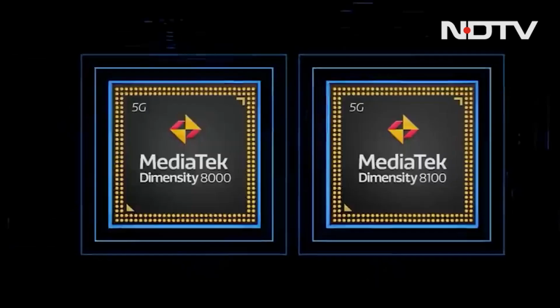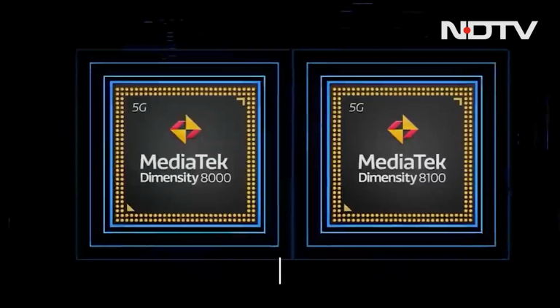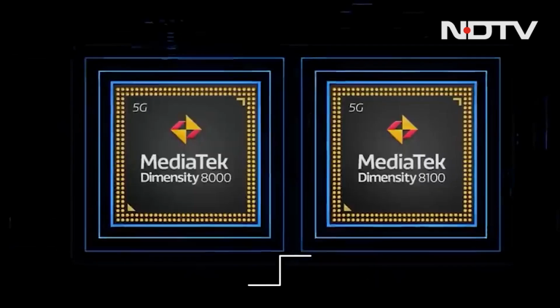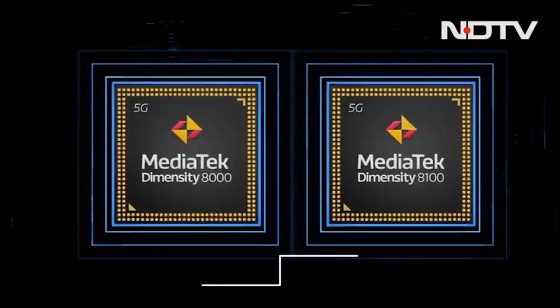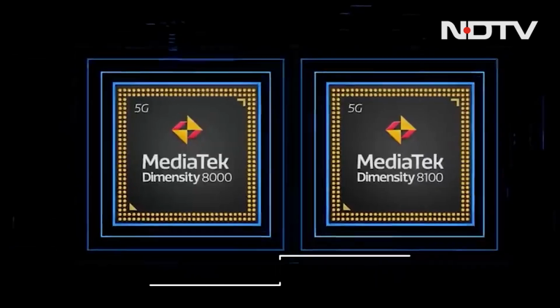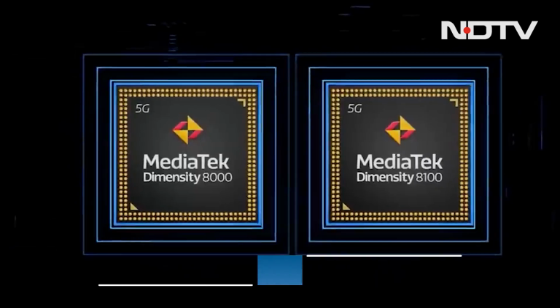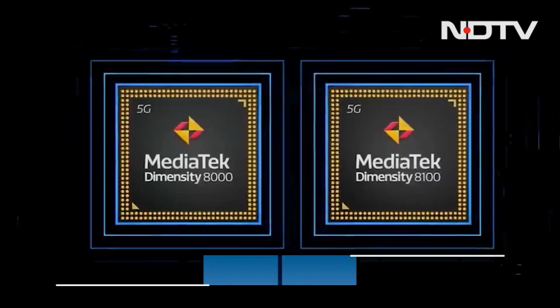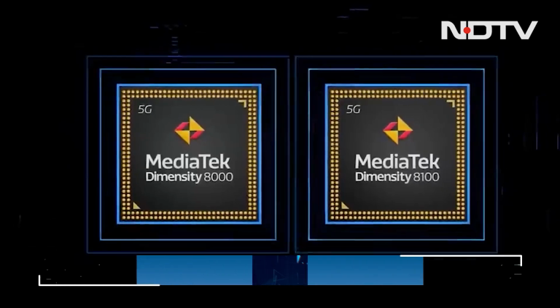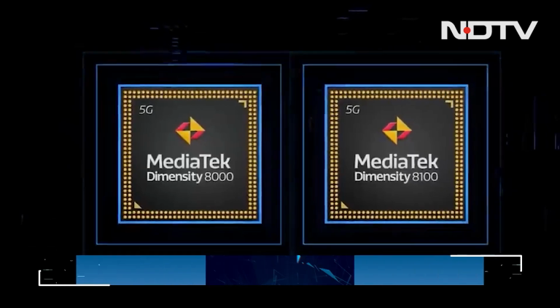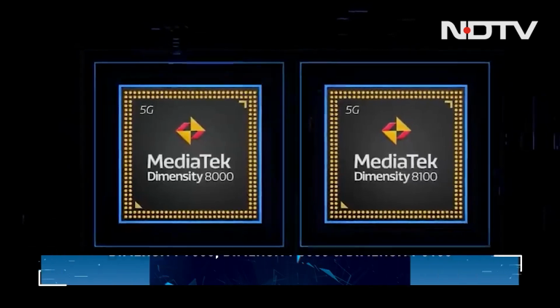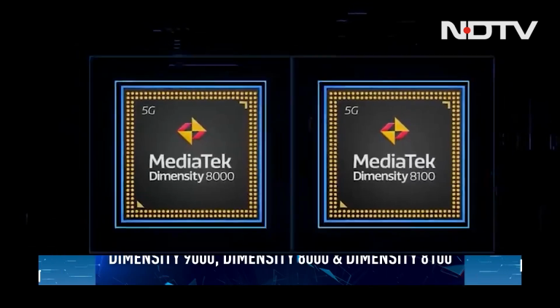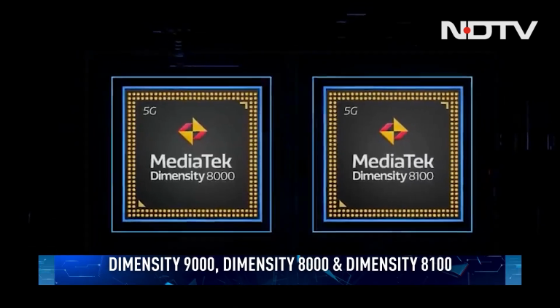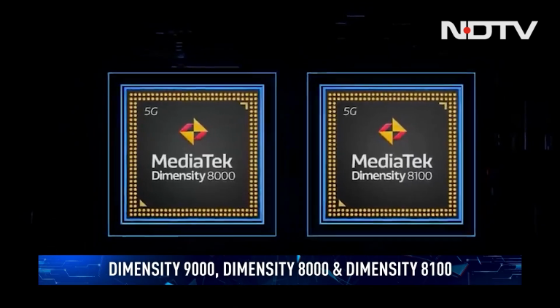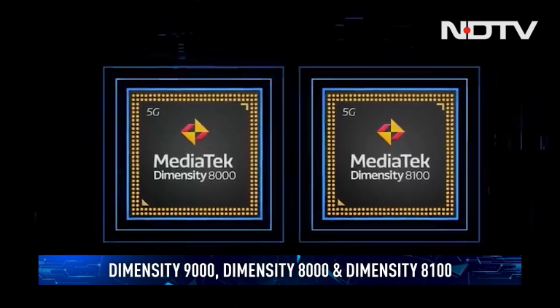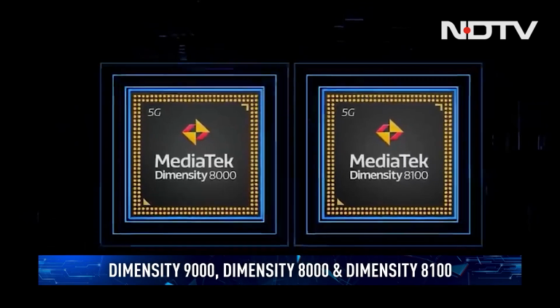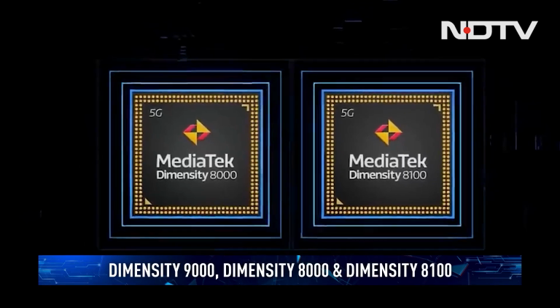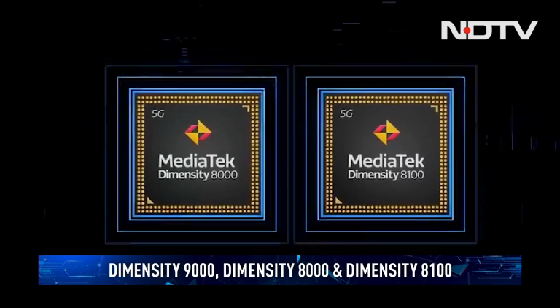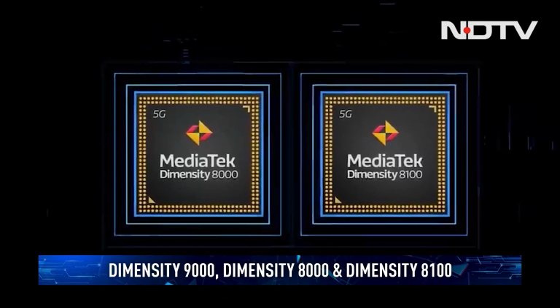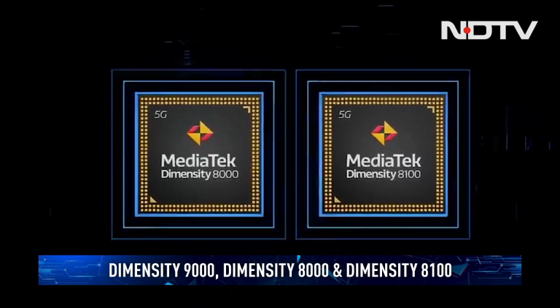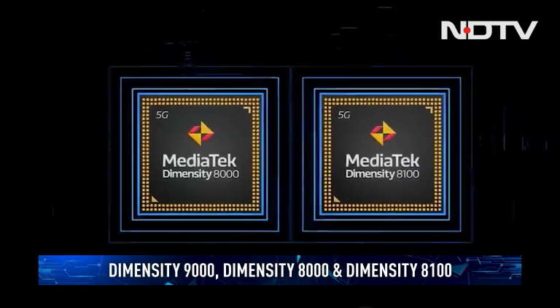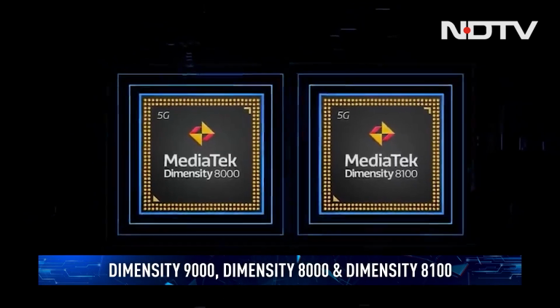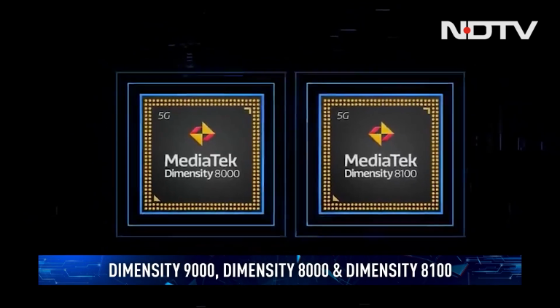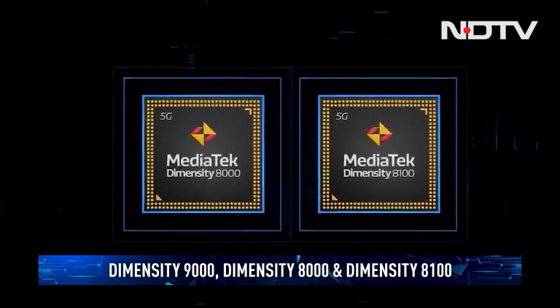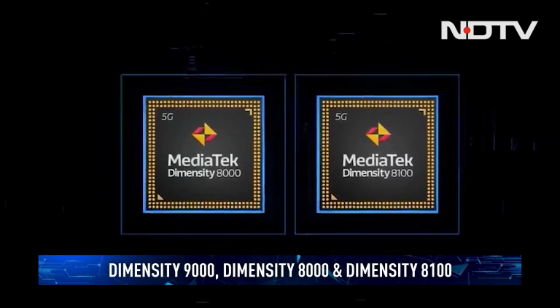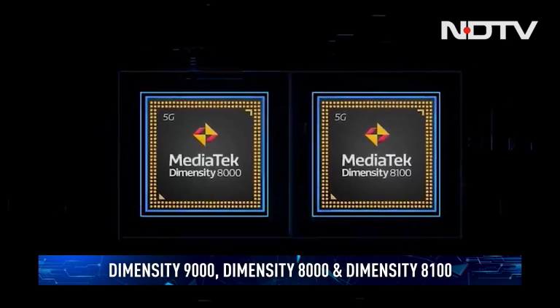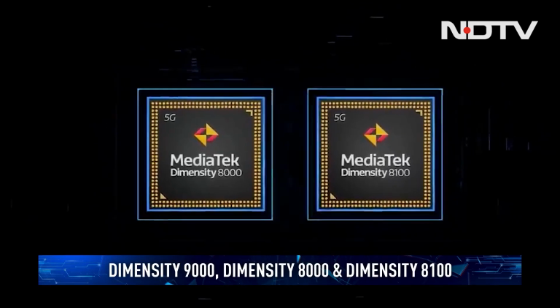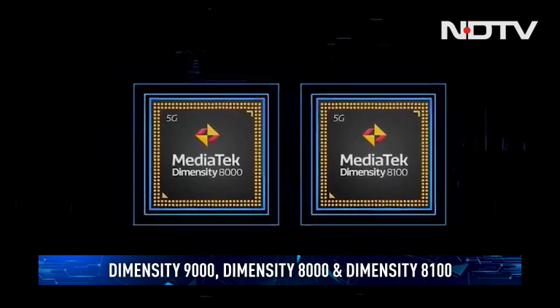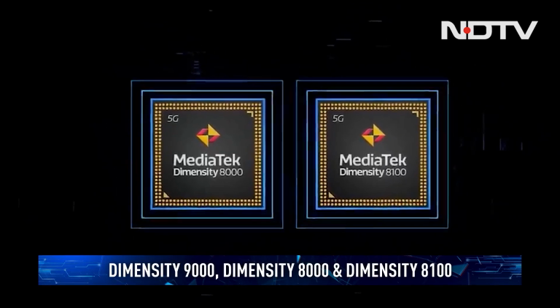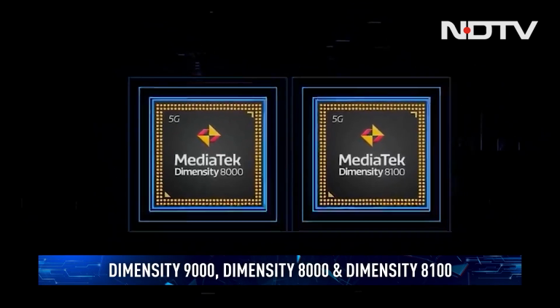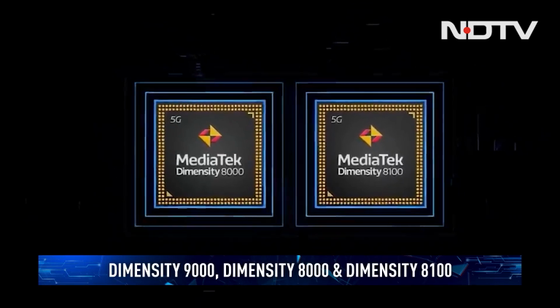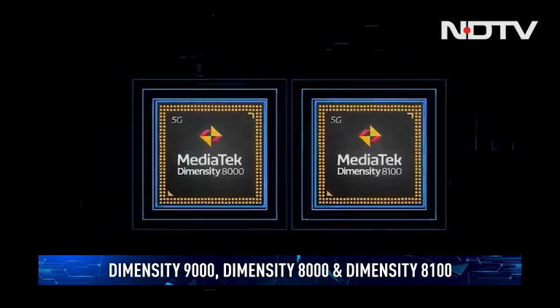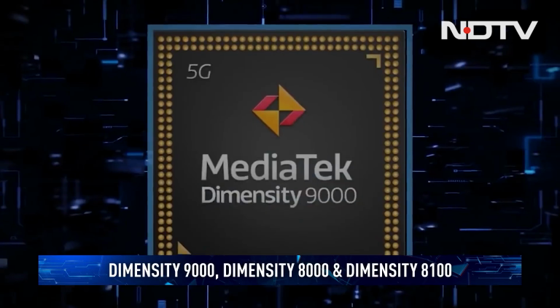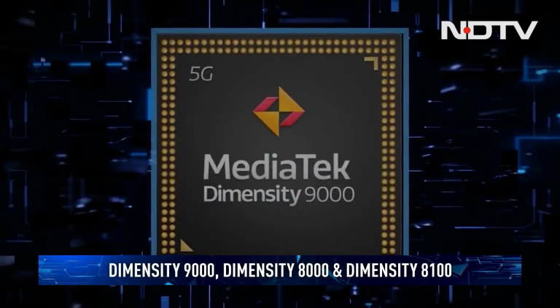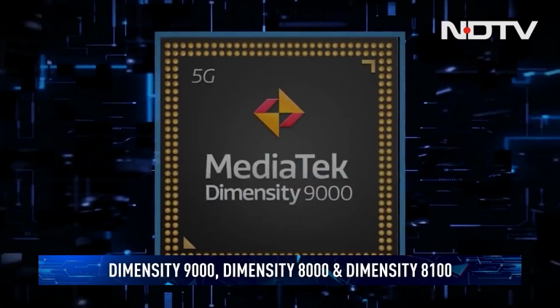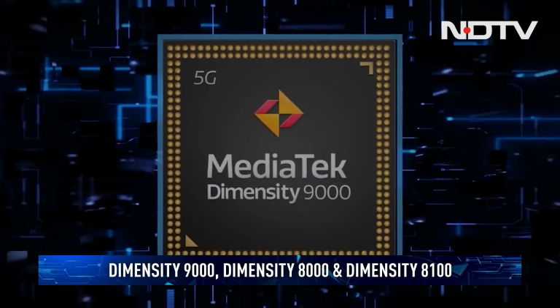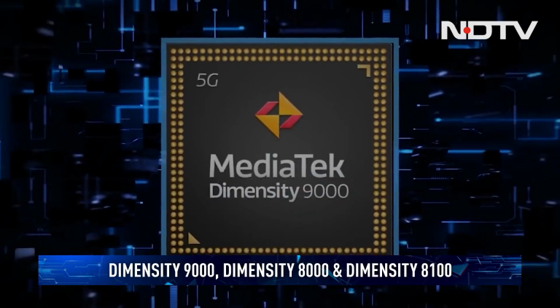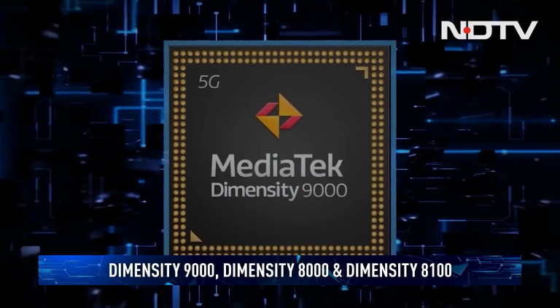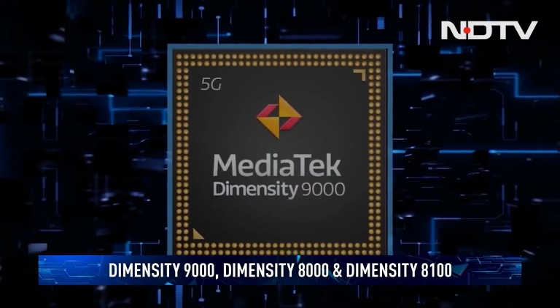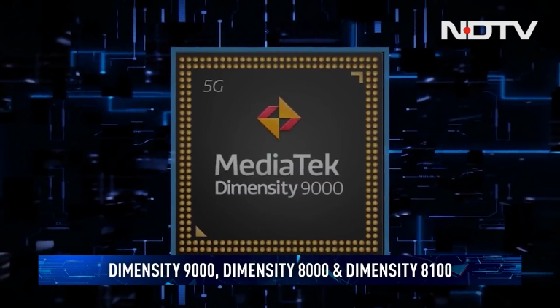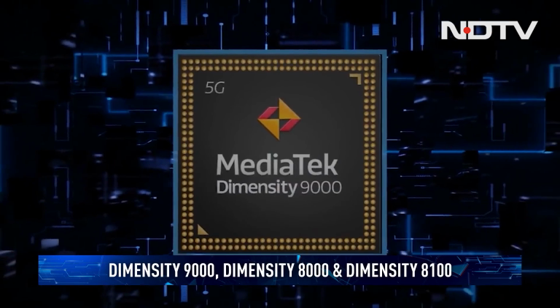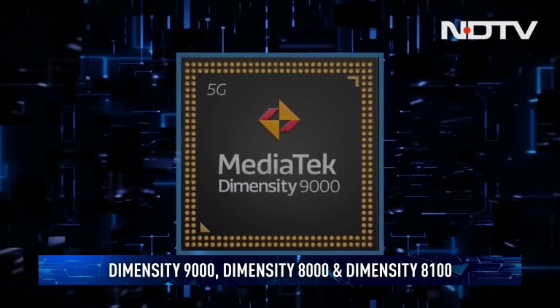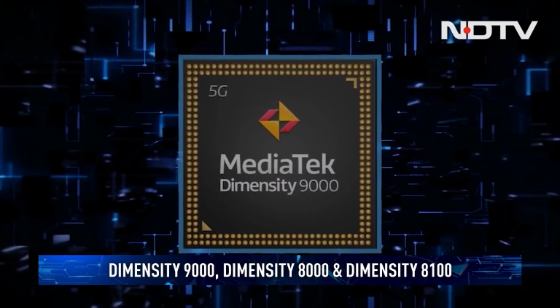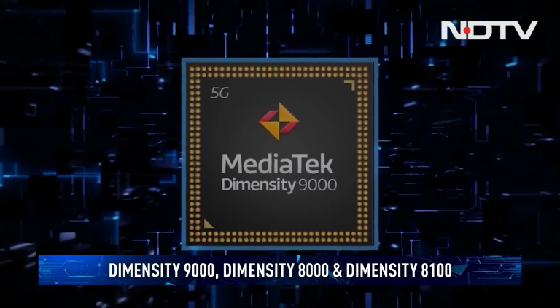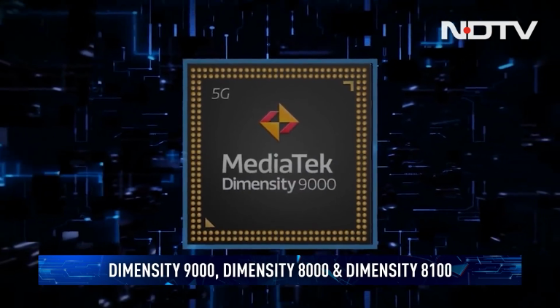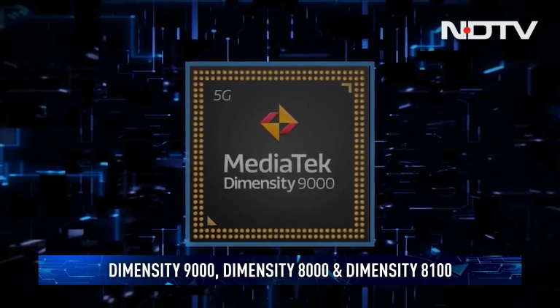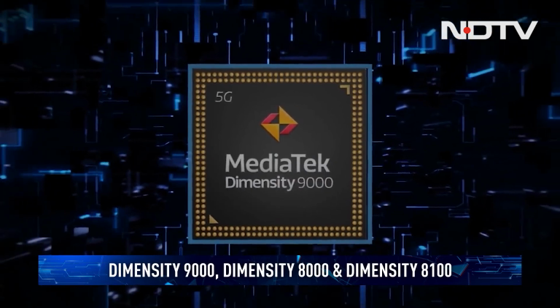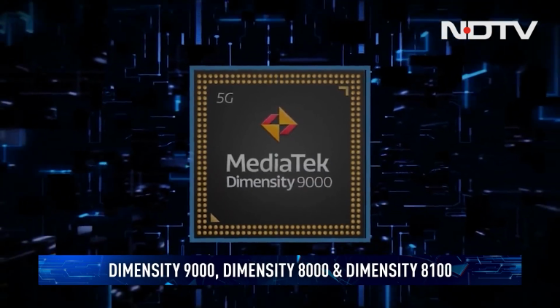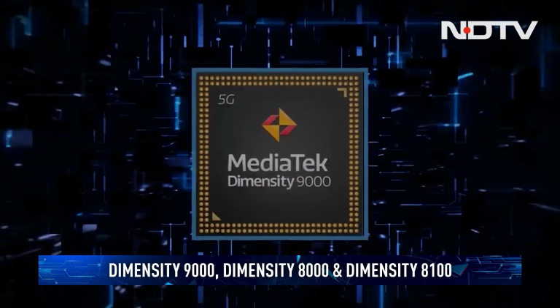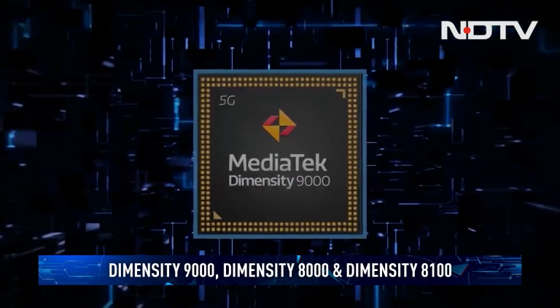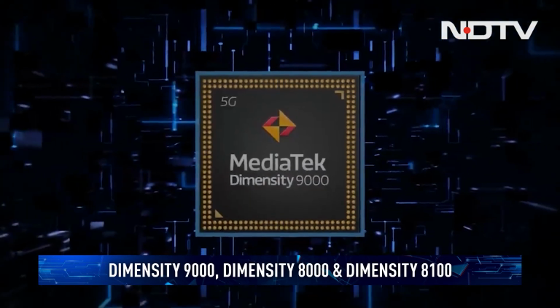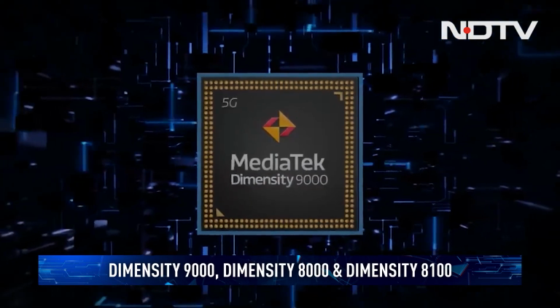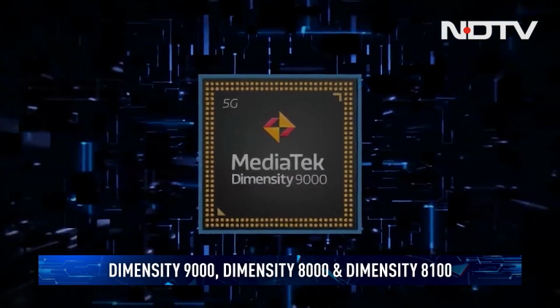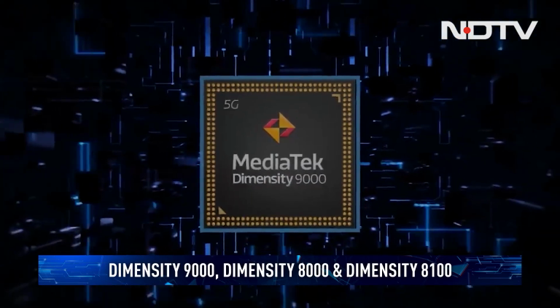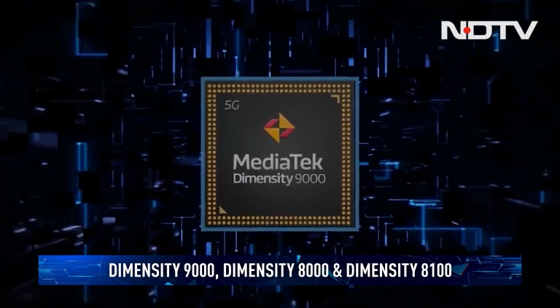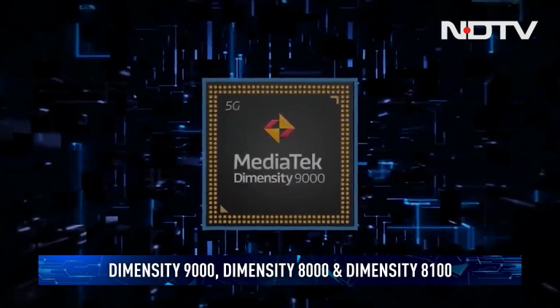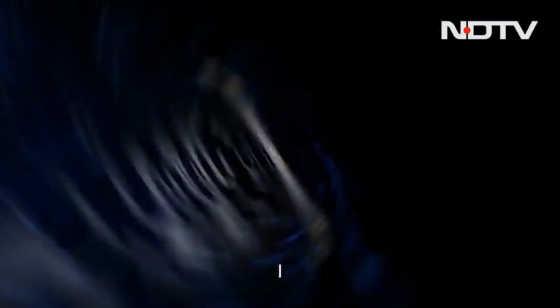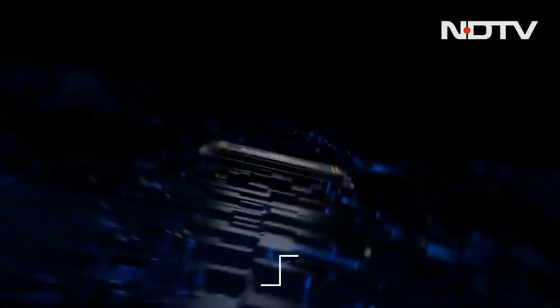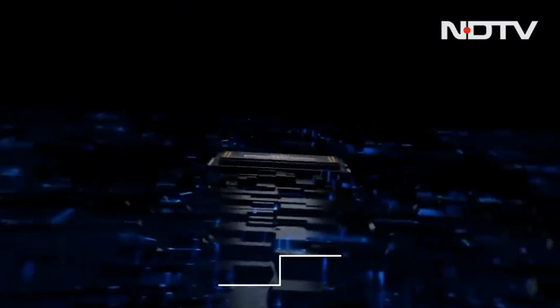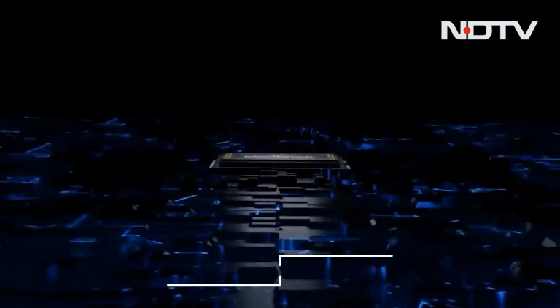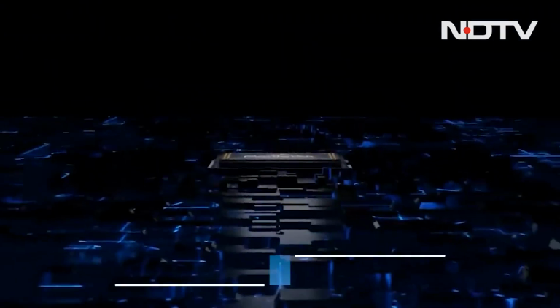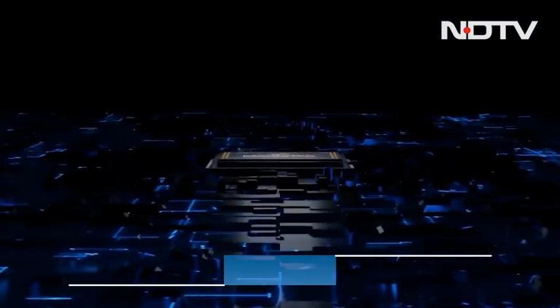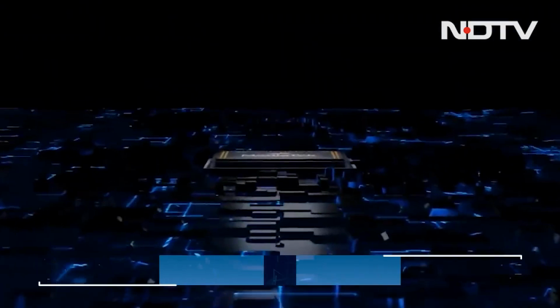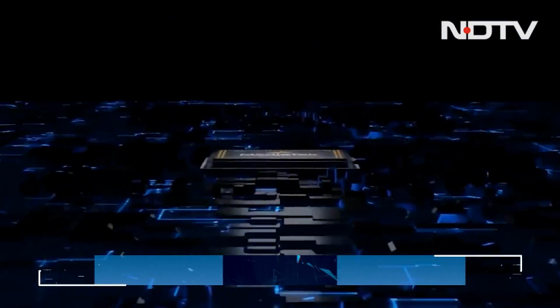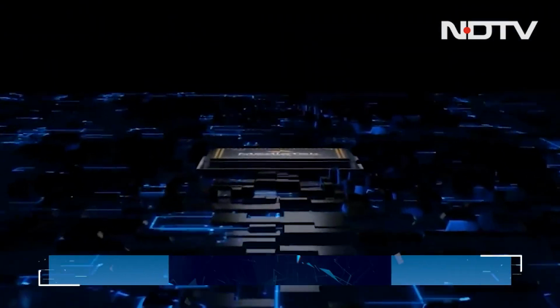Look out for the MediaTek Dimensity 8000, 8100, and 9000 chipsets coming to a flagship near you very soon.